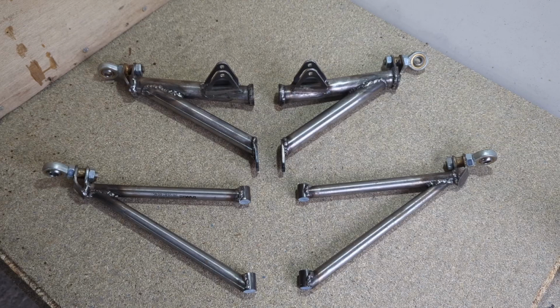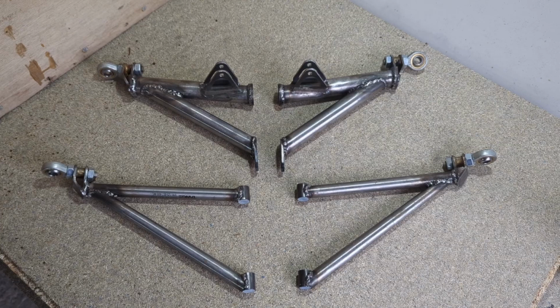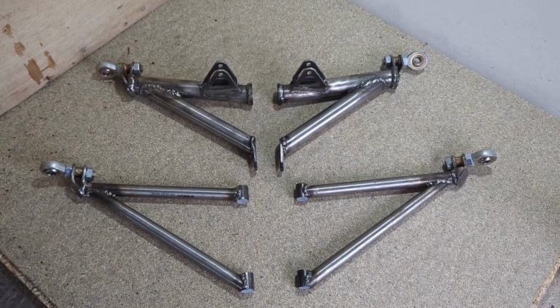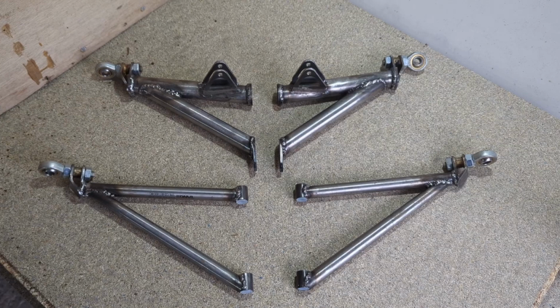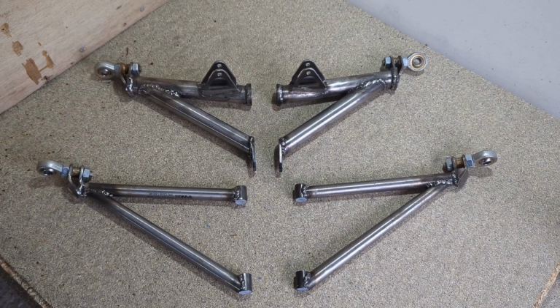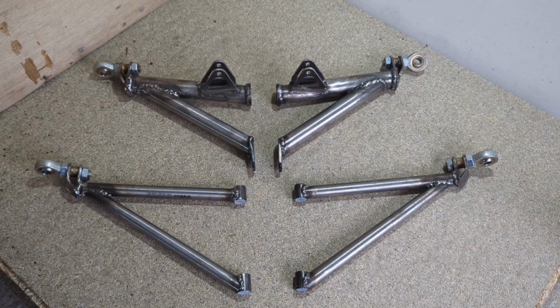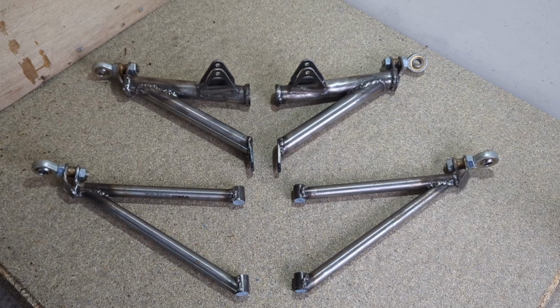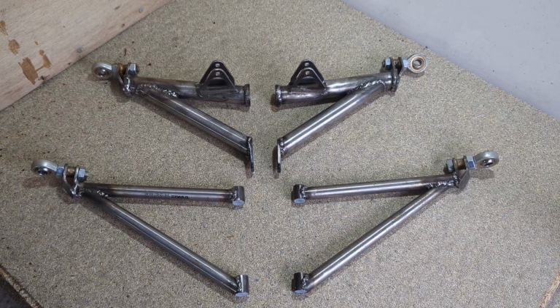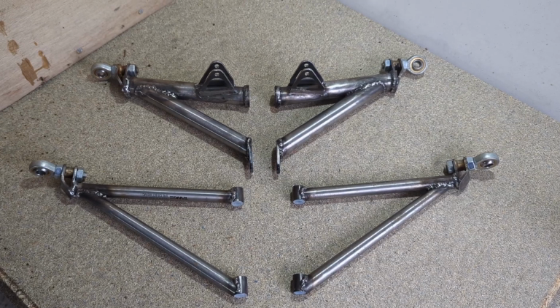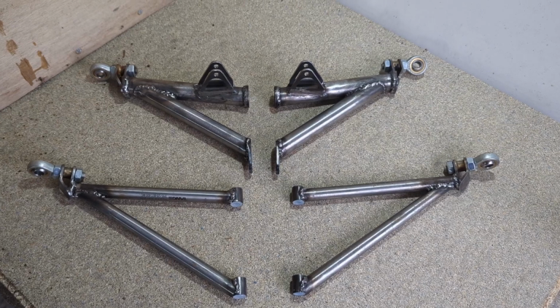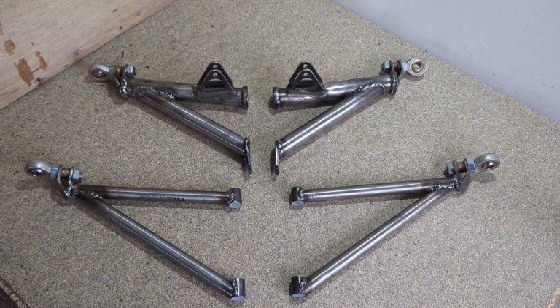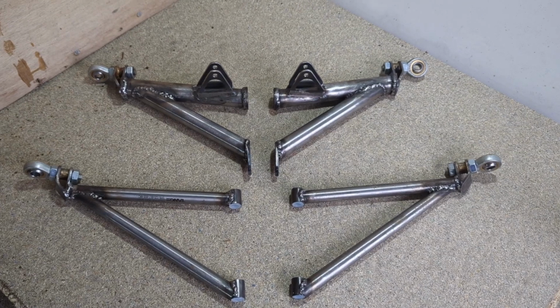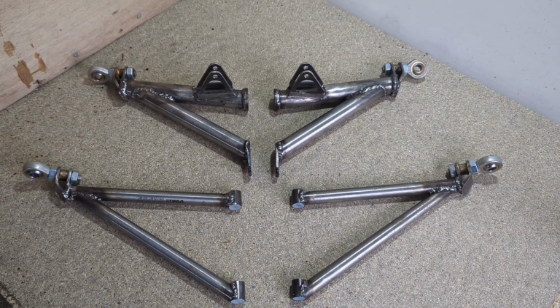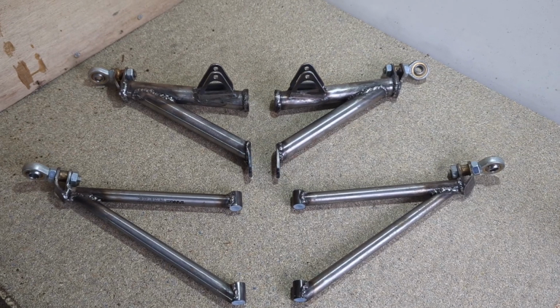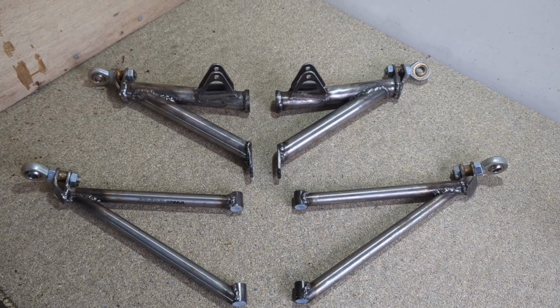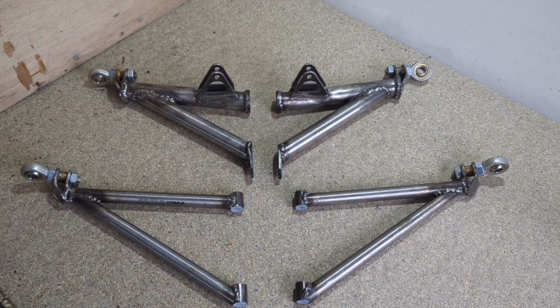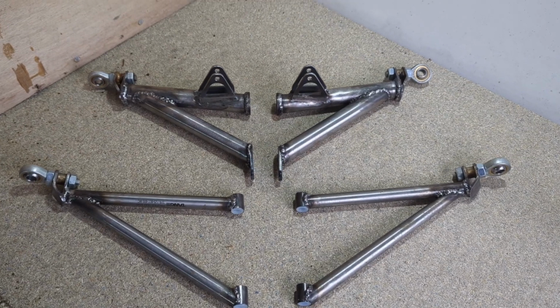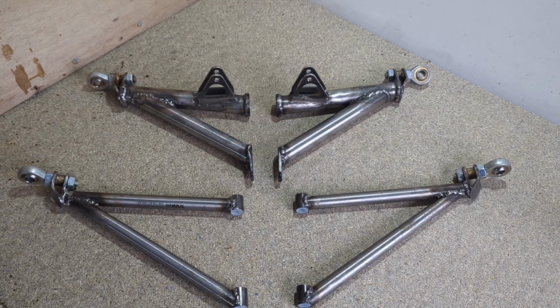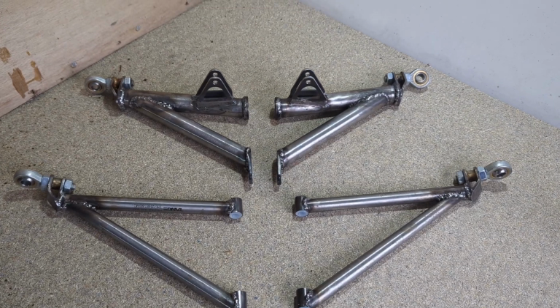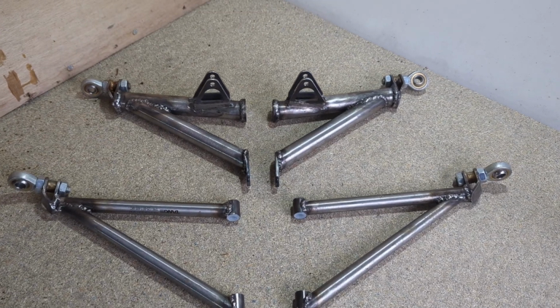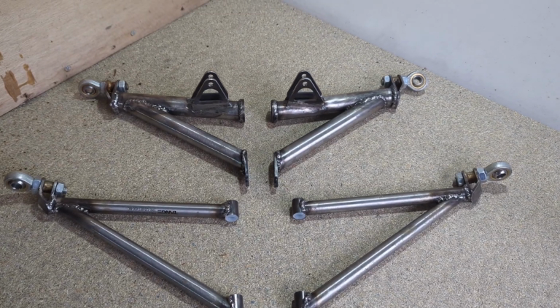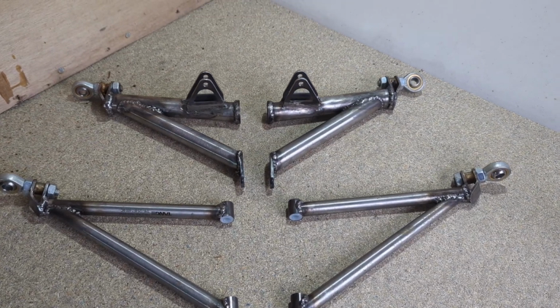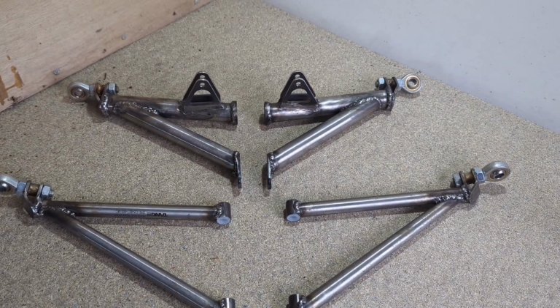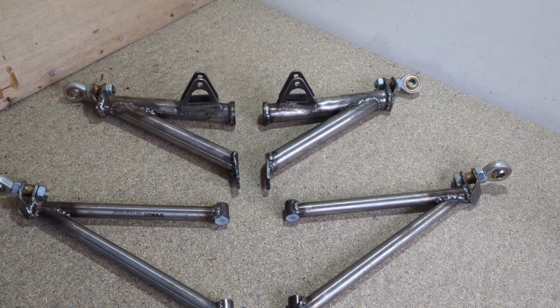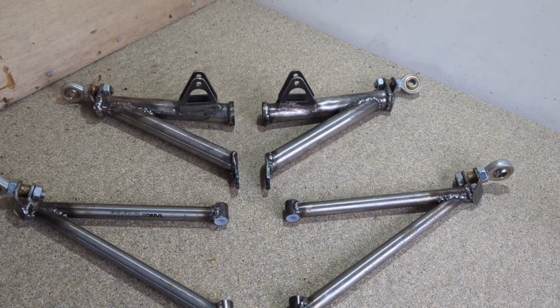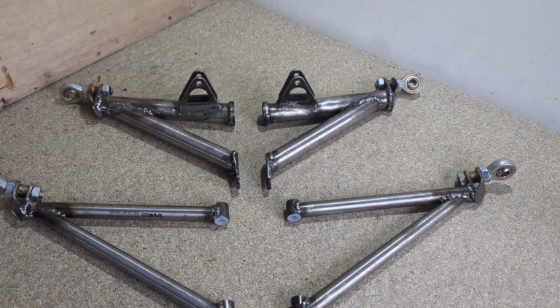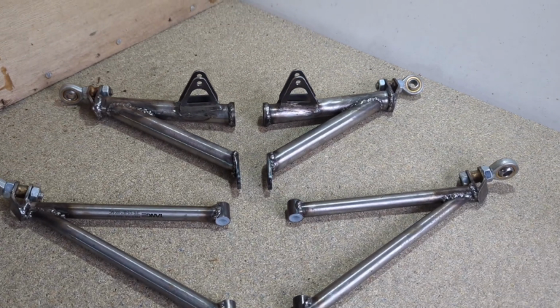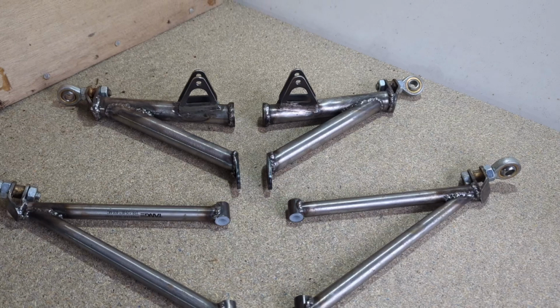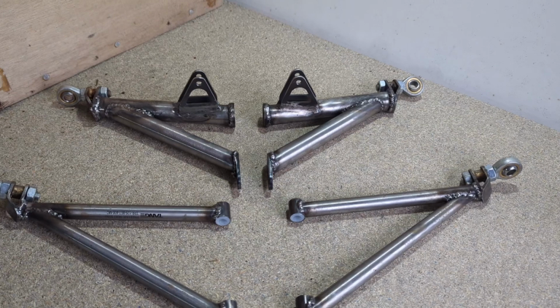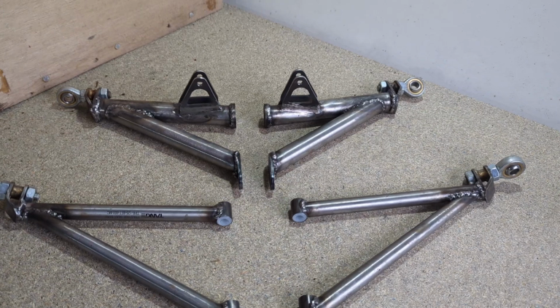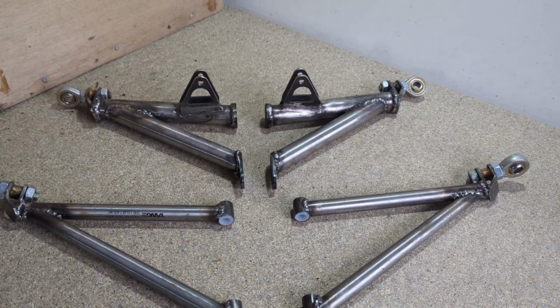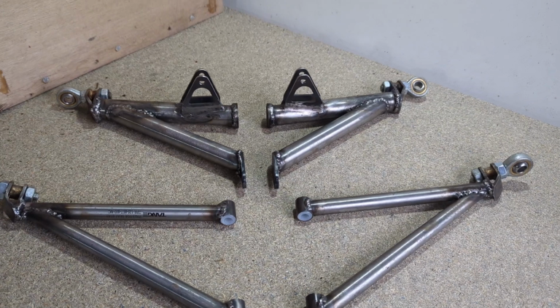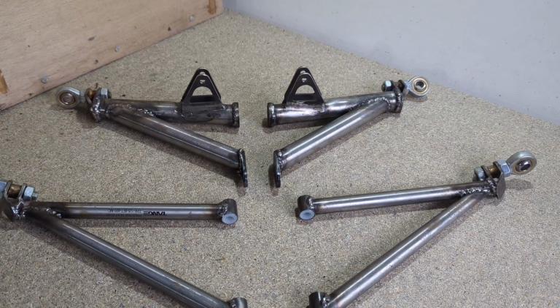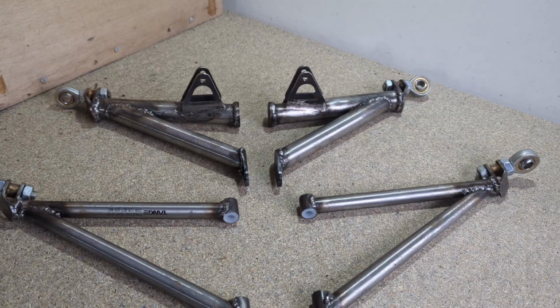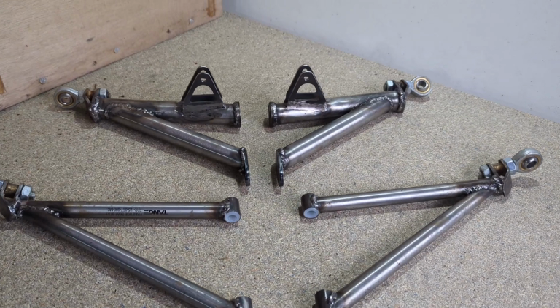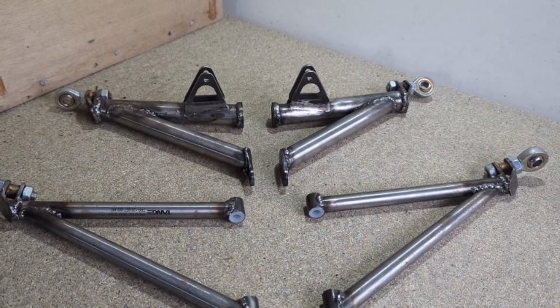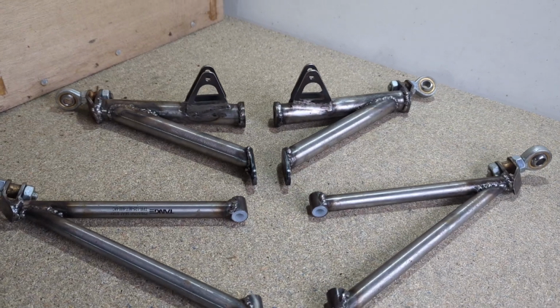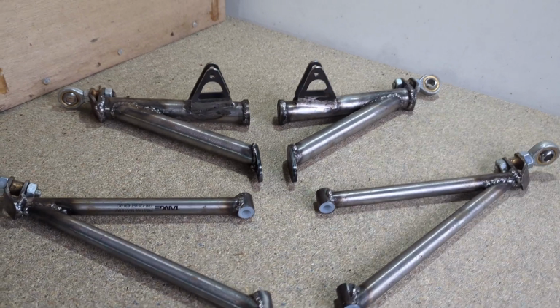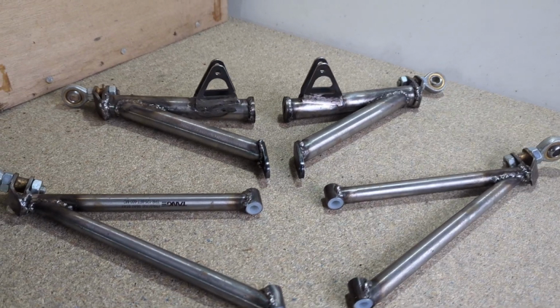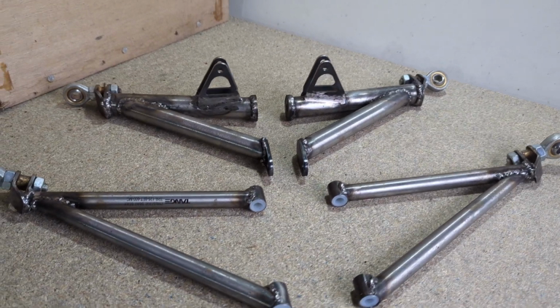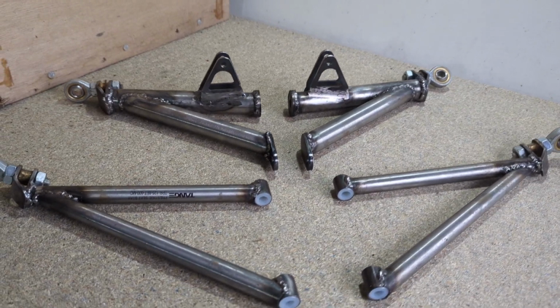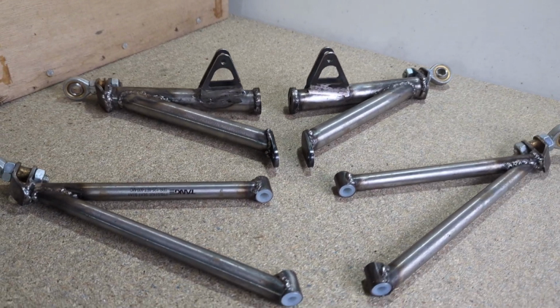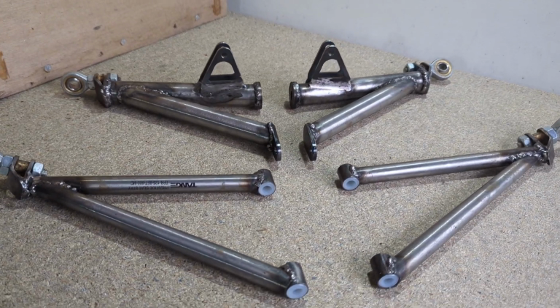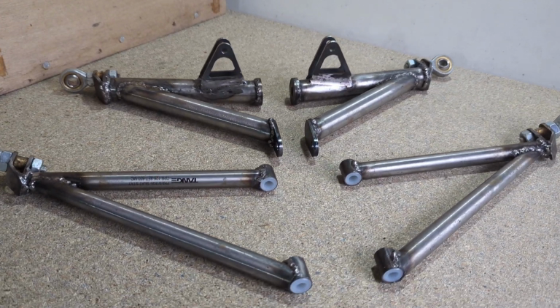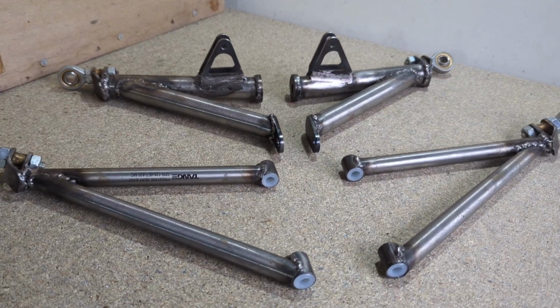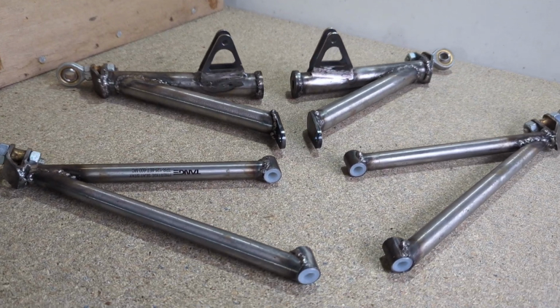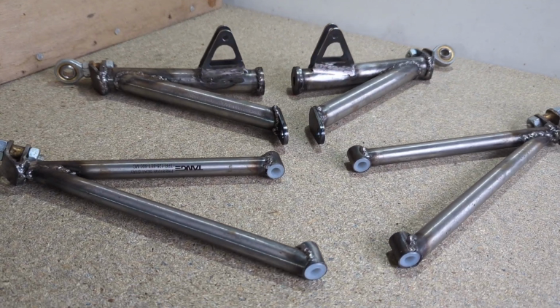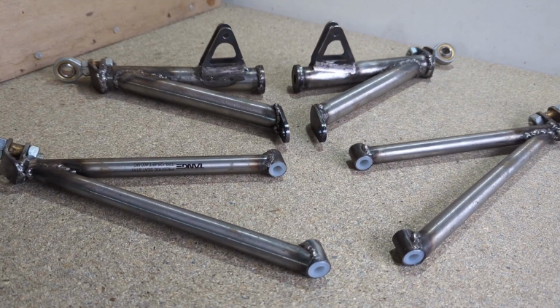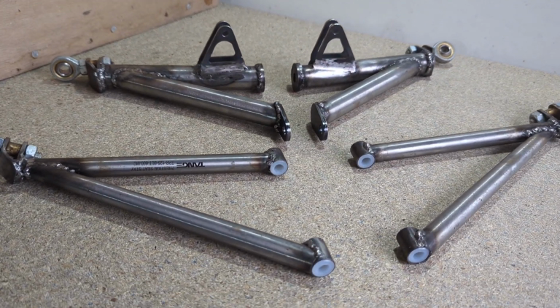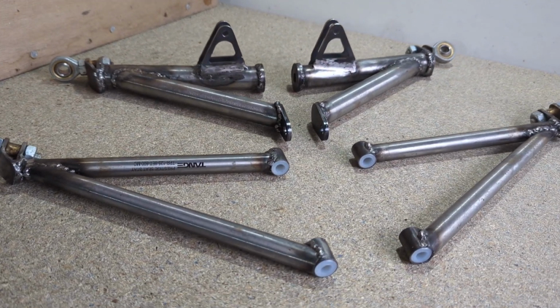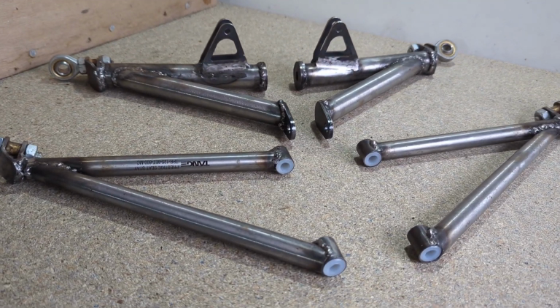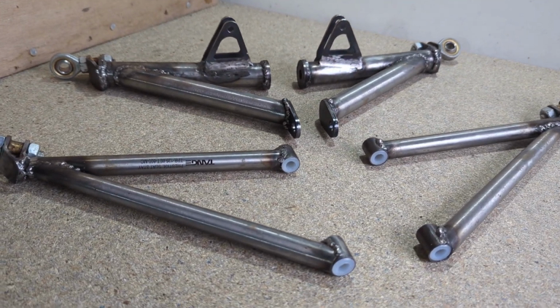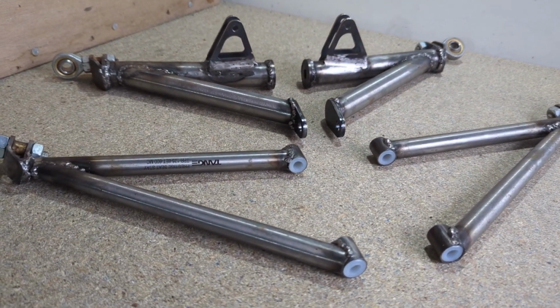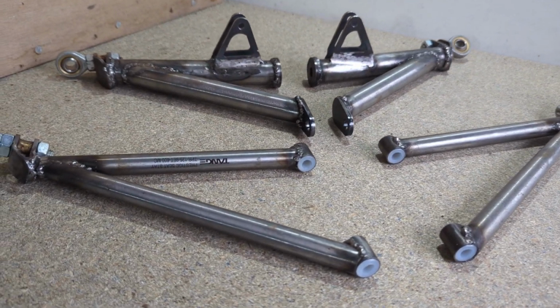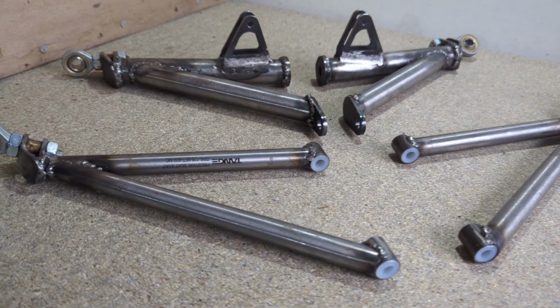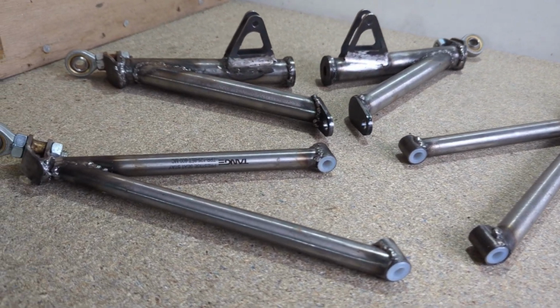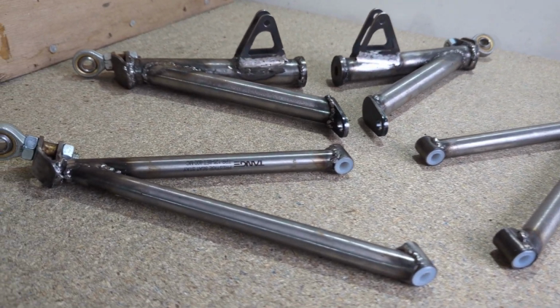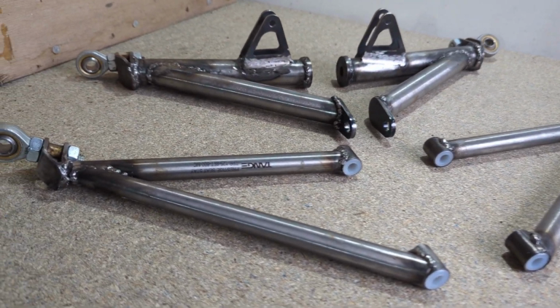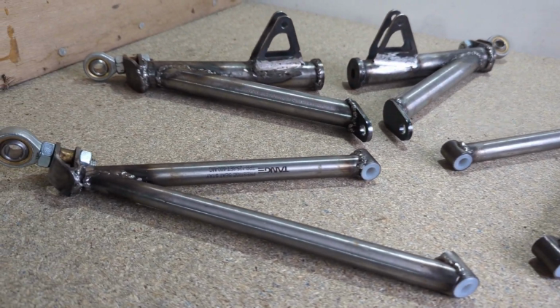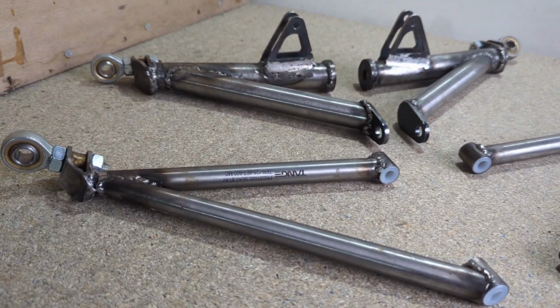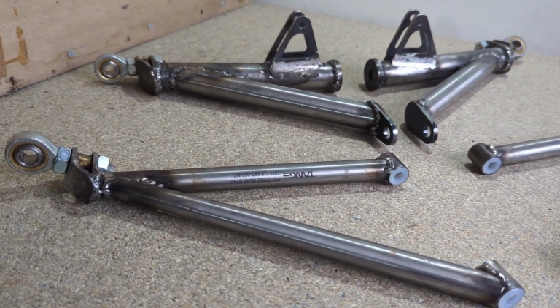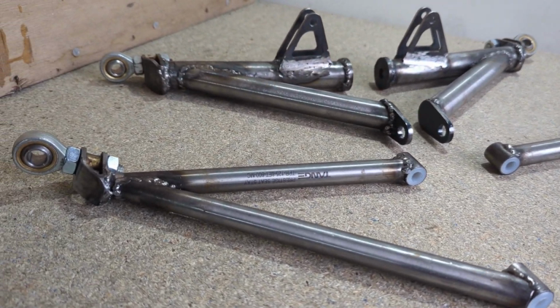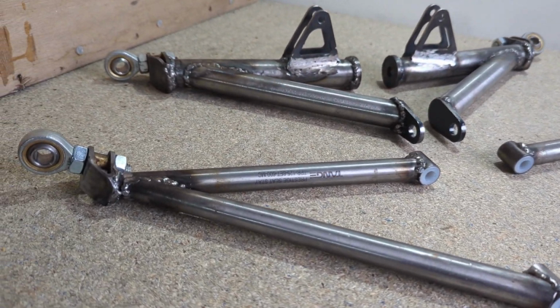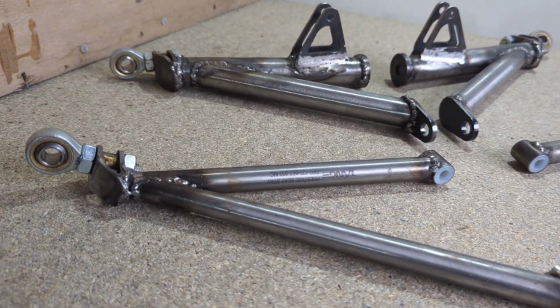These are the finished arms. I'm going to be making these out of steel tube and laser cut steel plate parts.